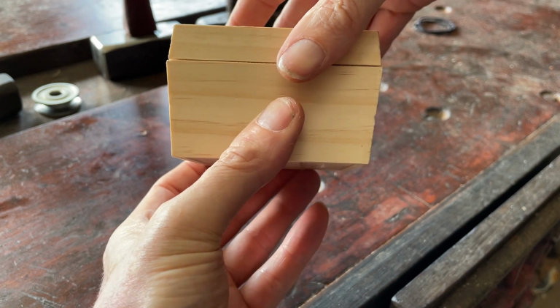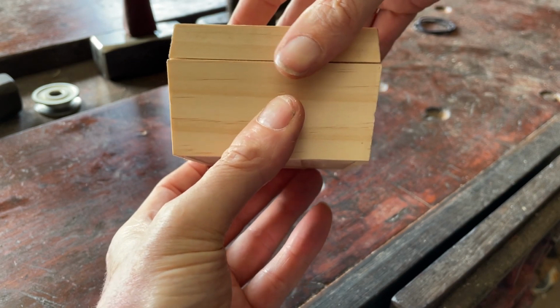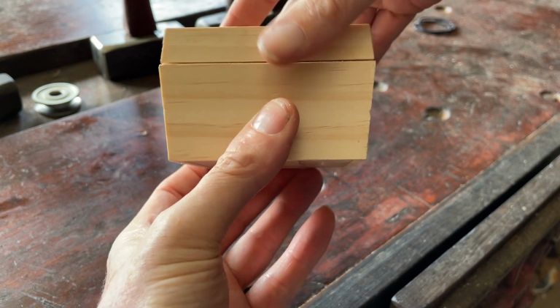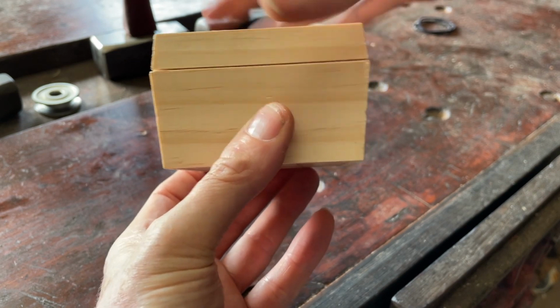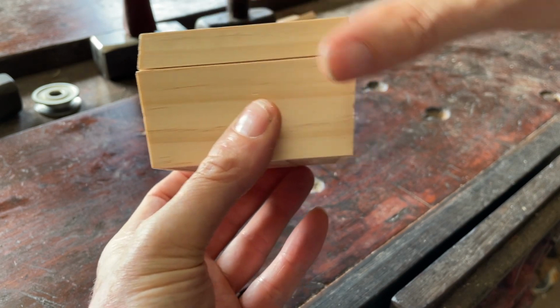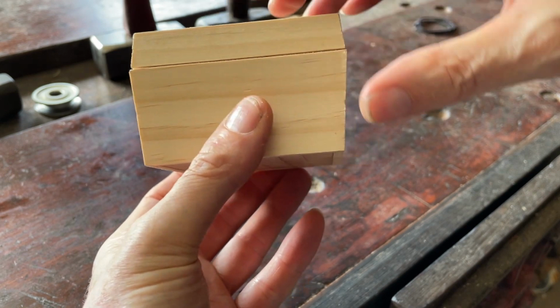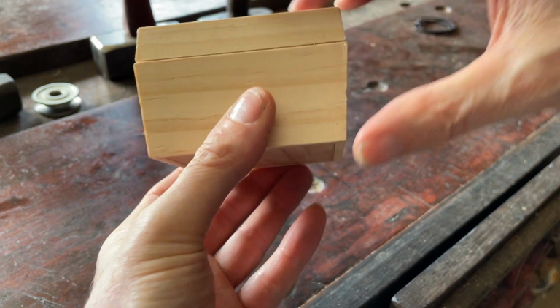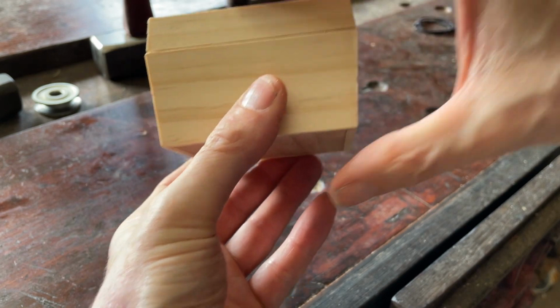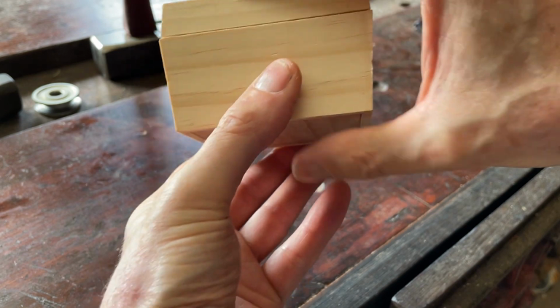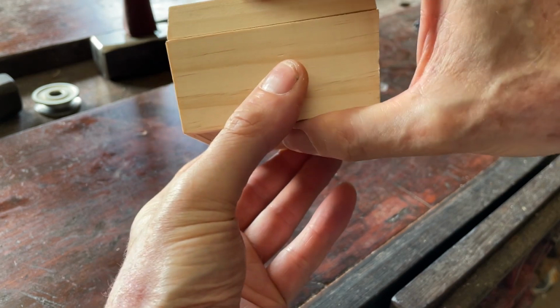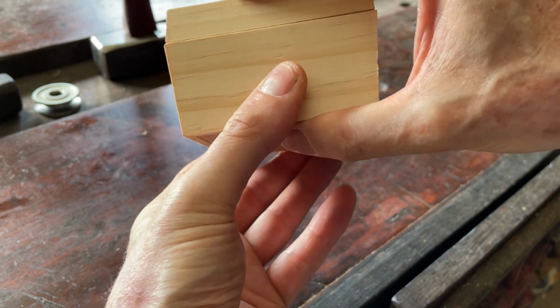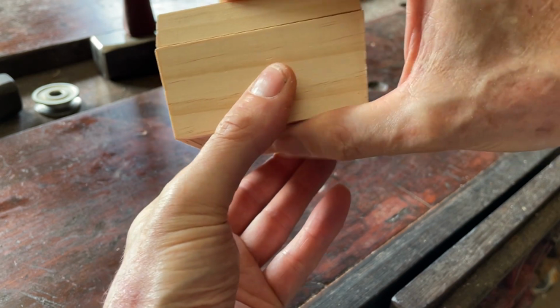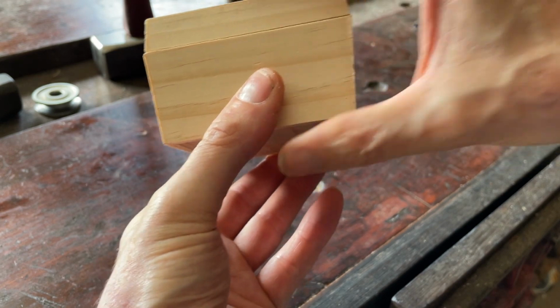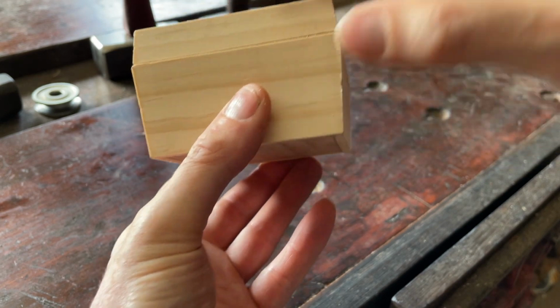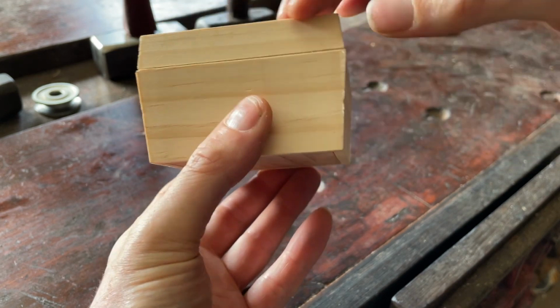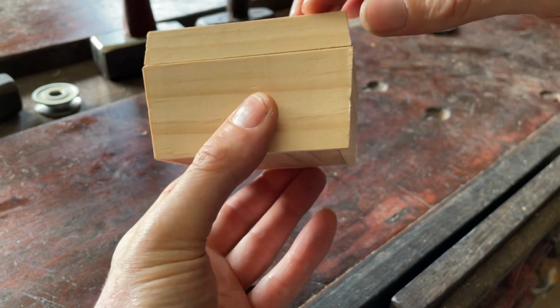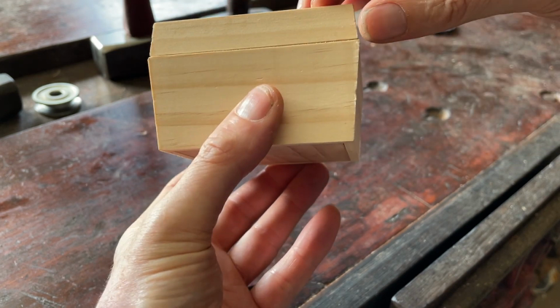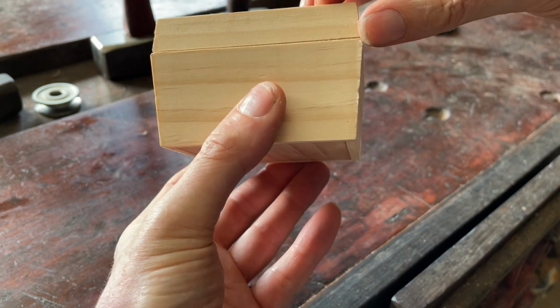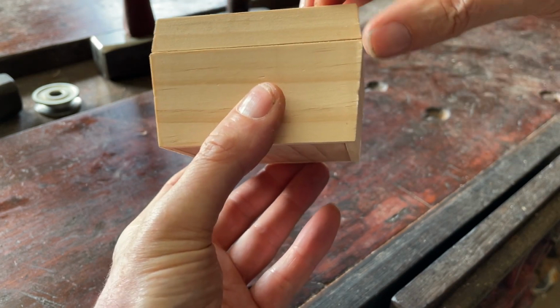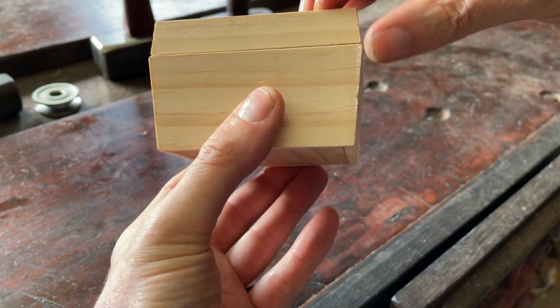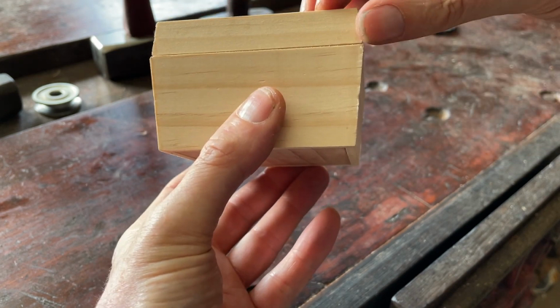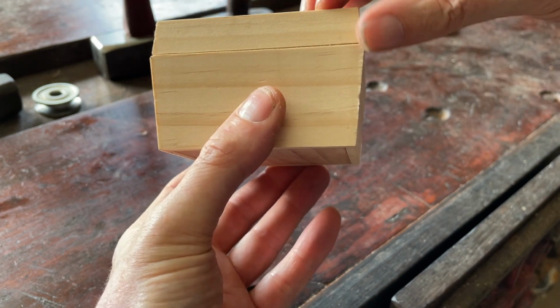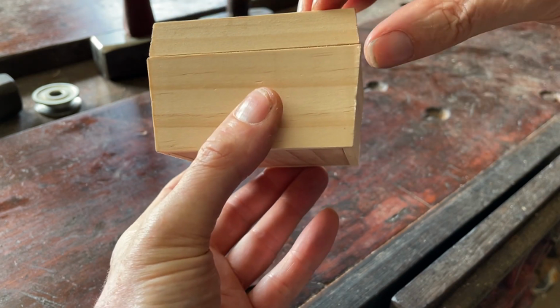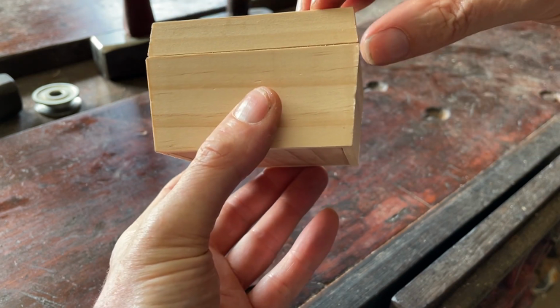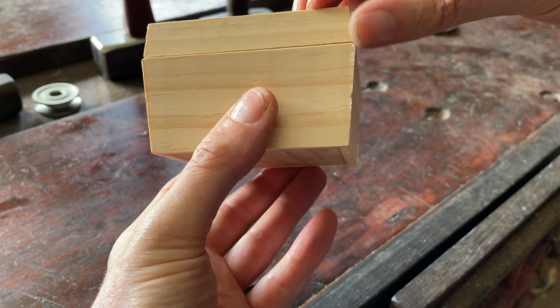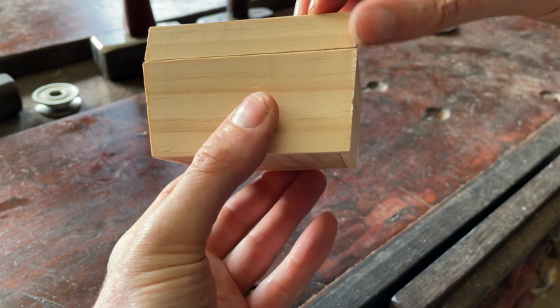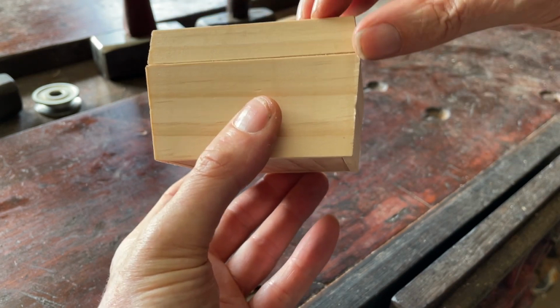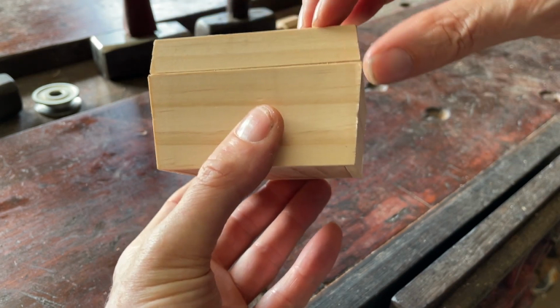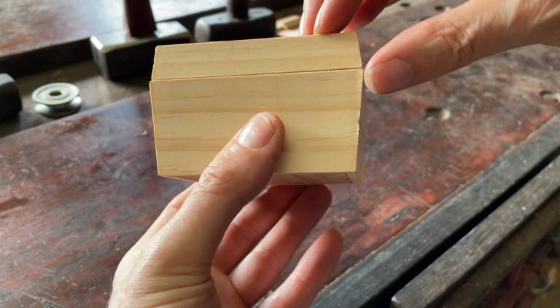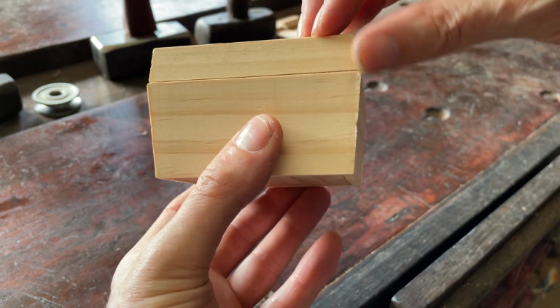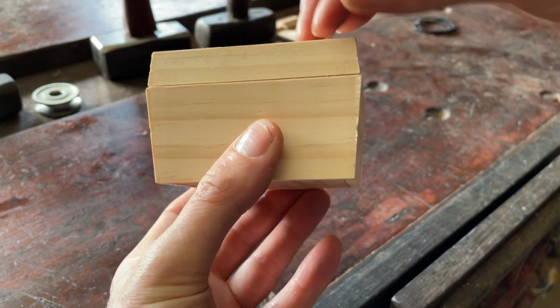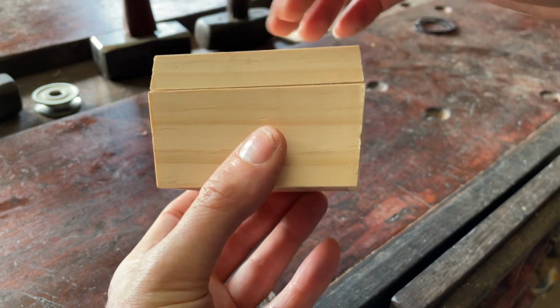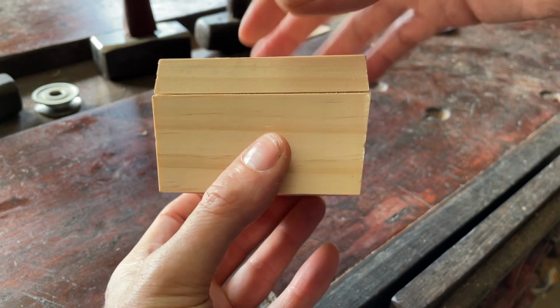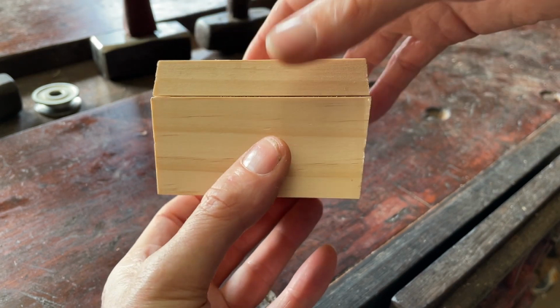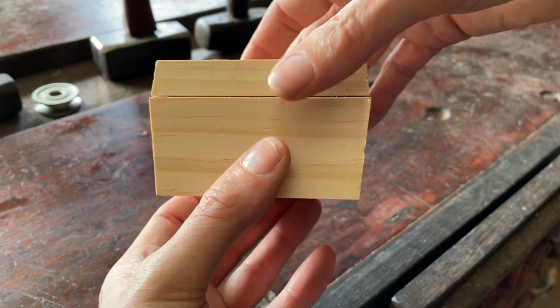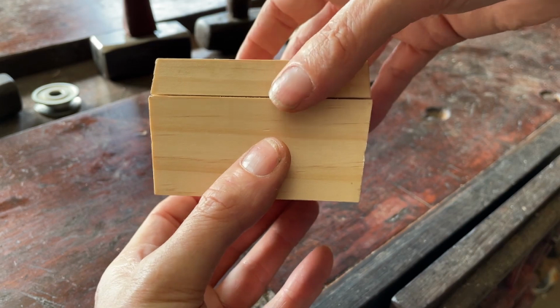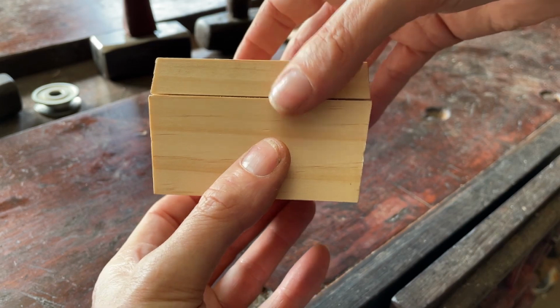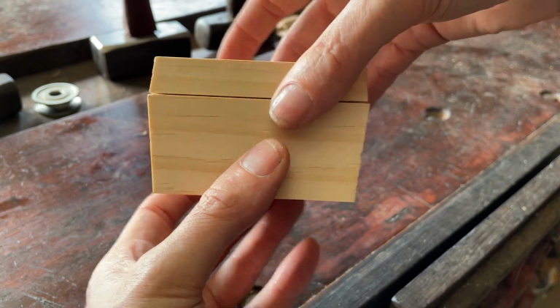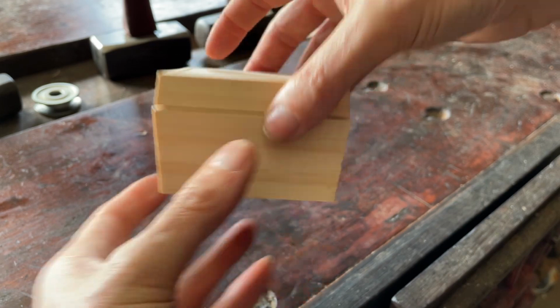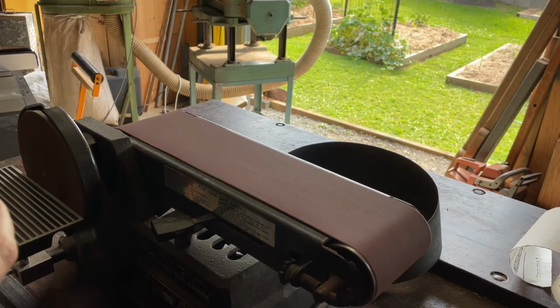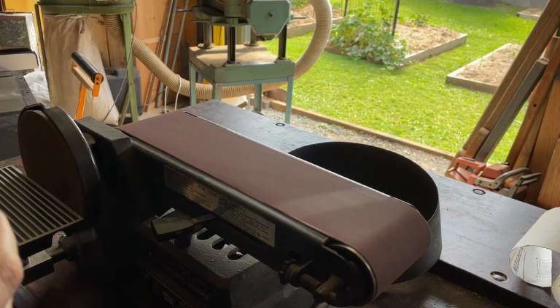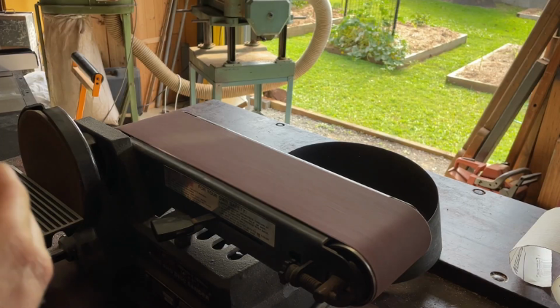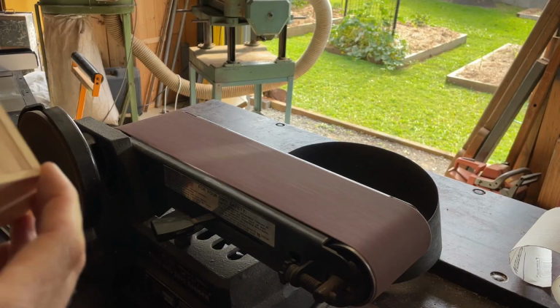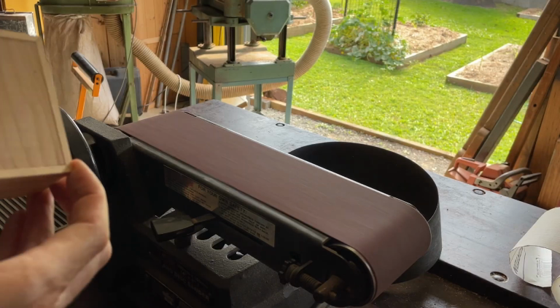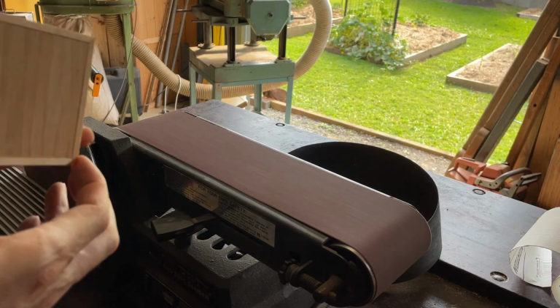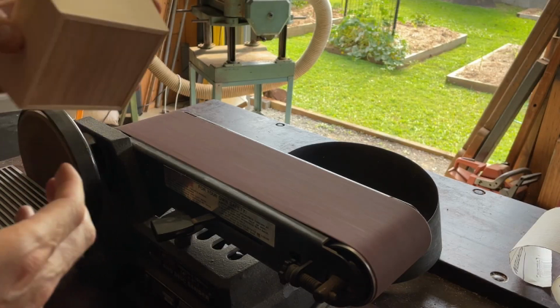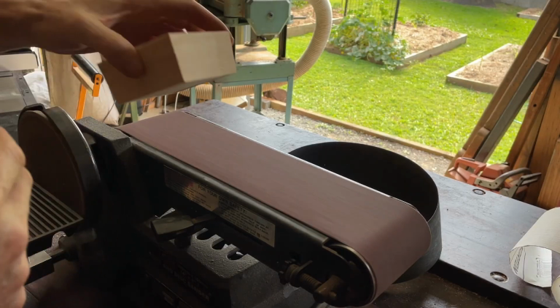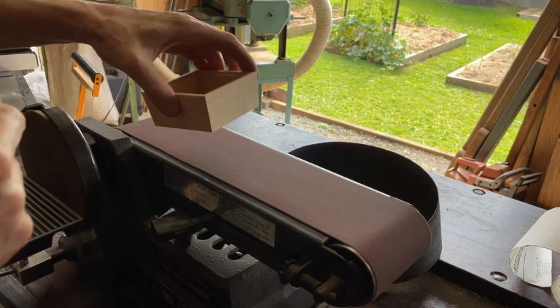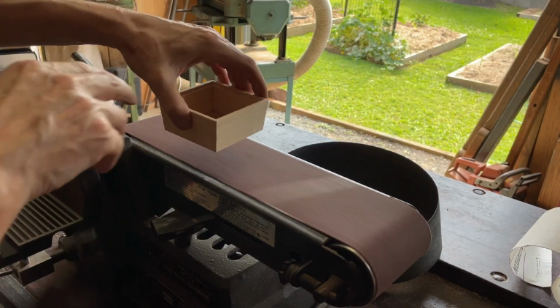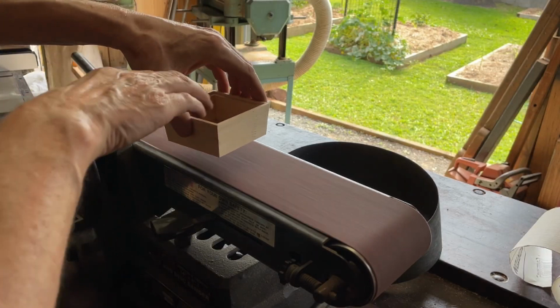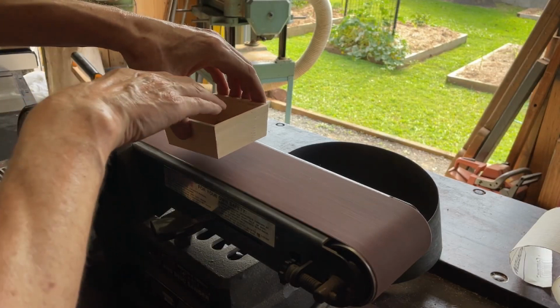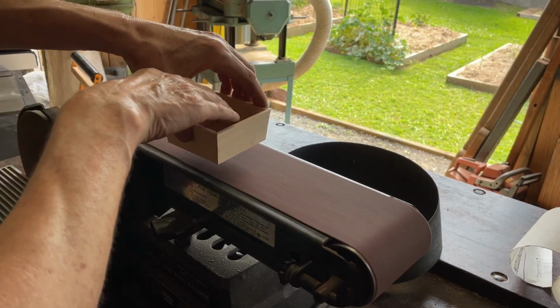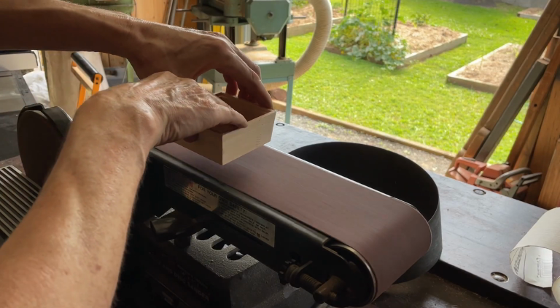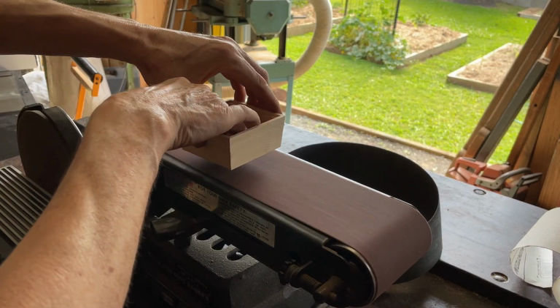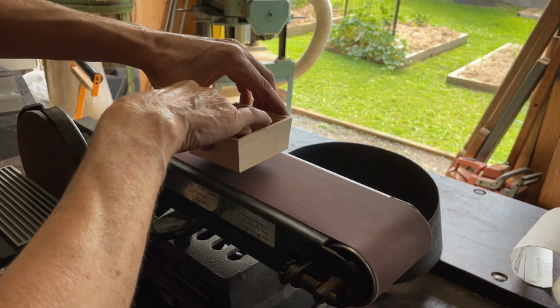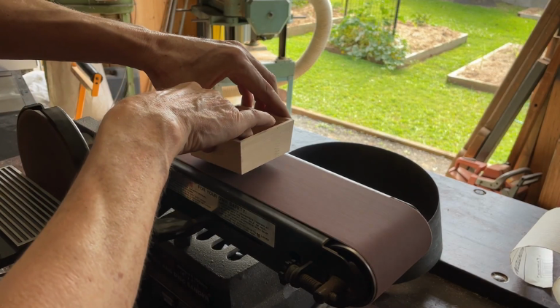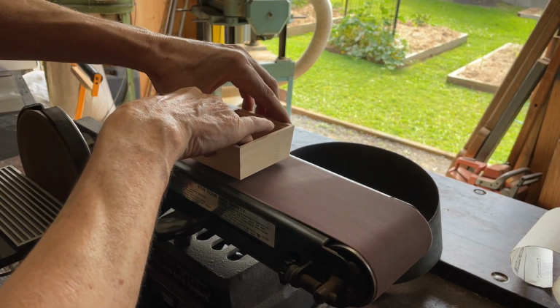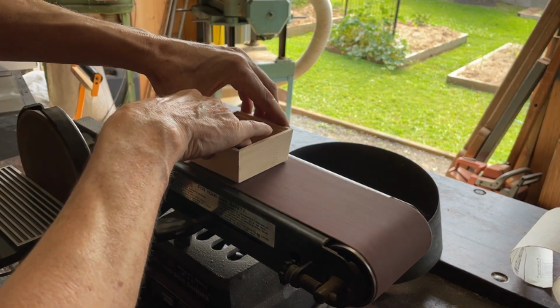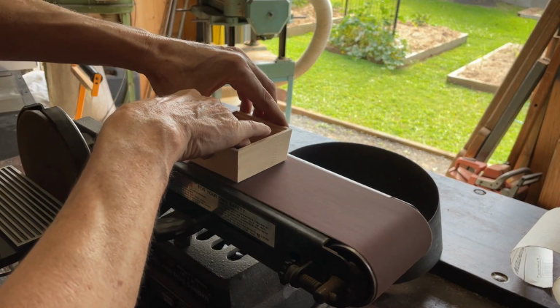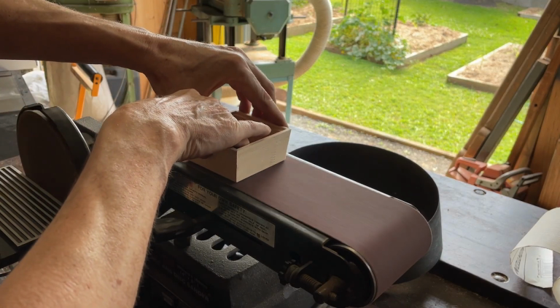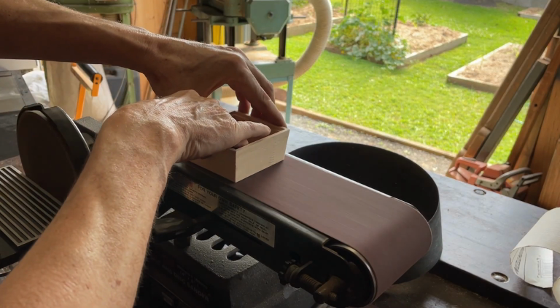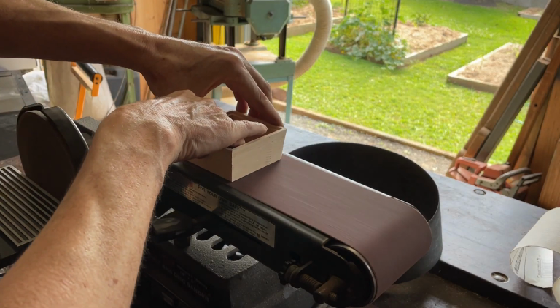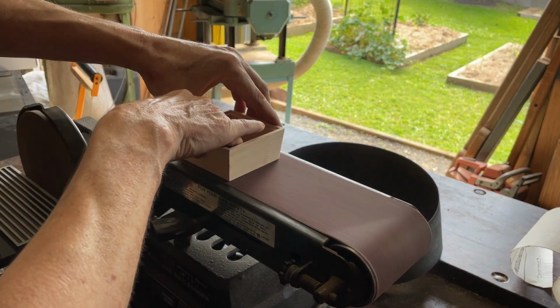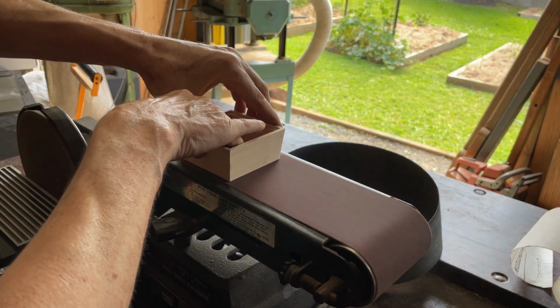The lid matched that perfectly, but when I cut that rebate it's now too small — but I can fix that with the sander.